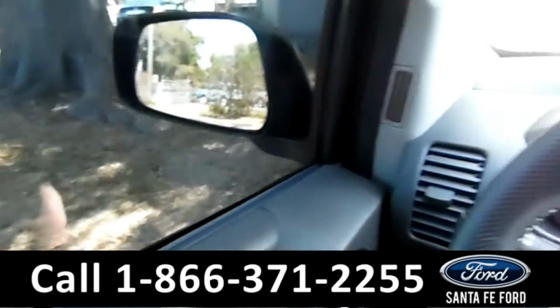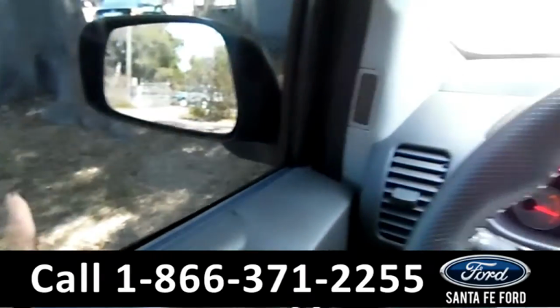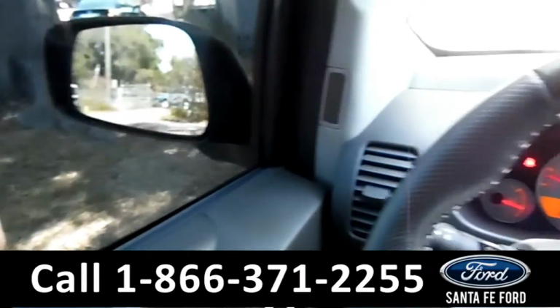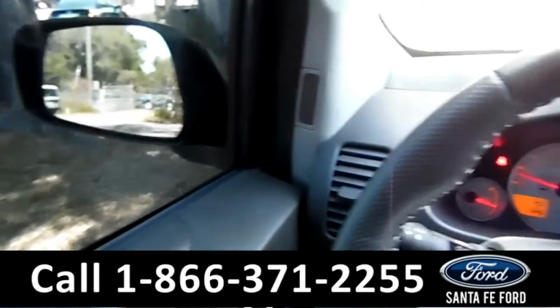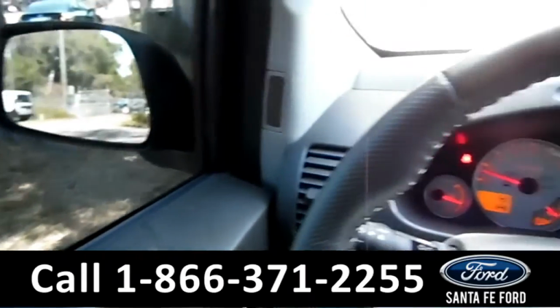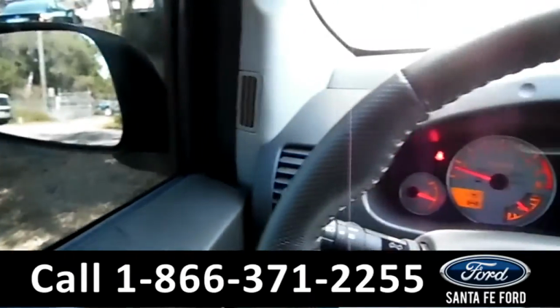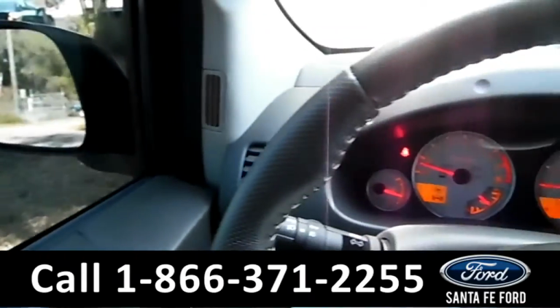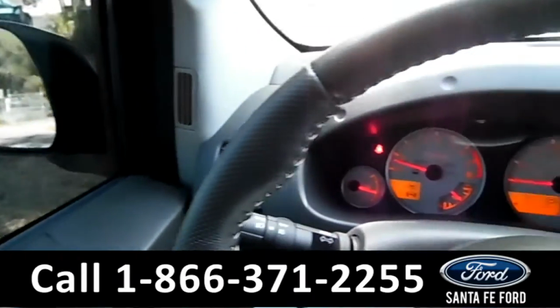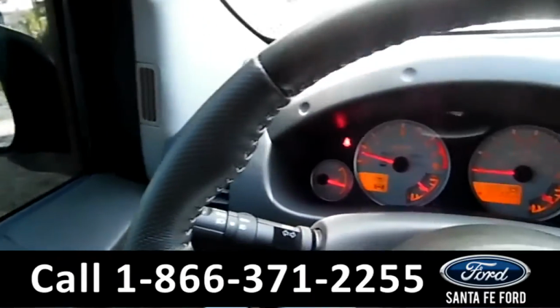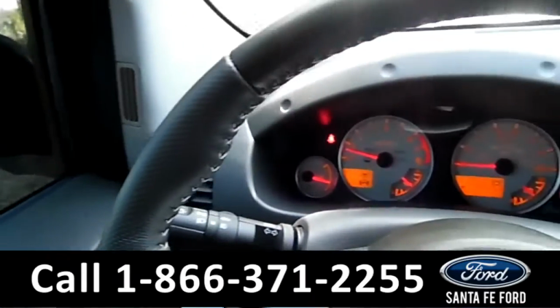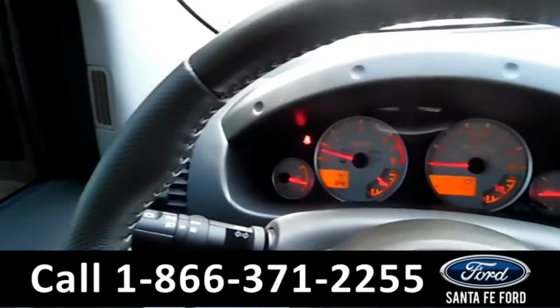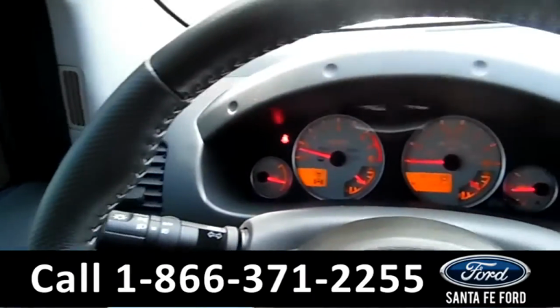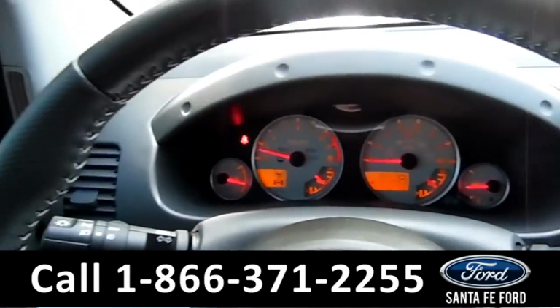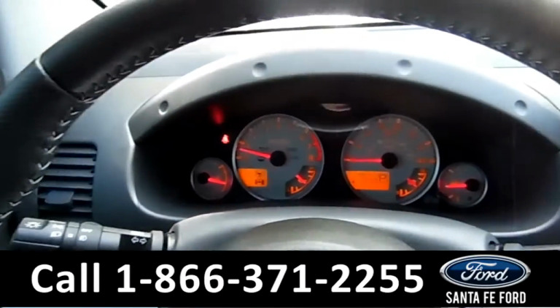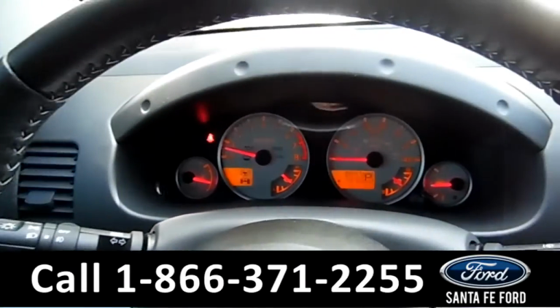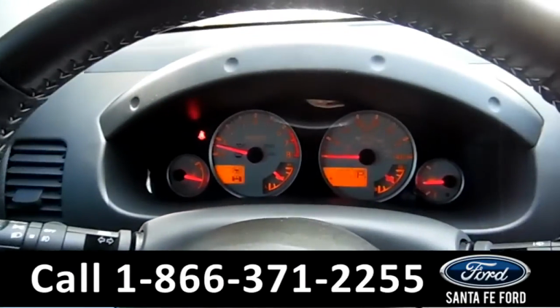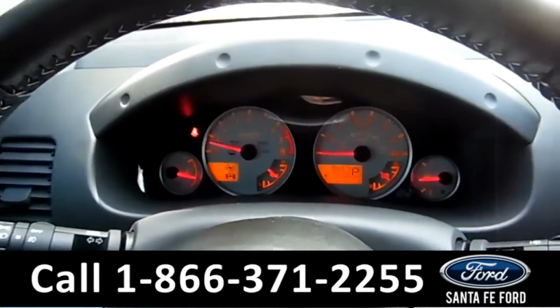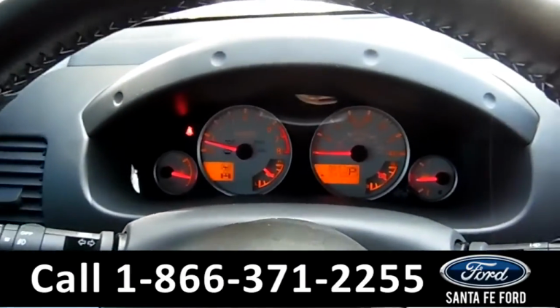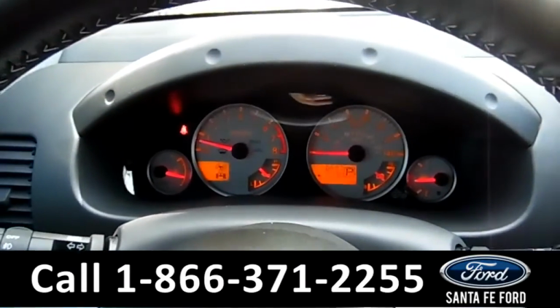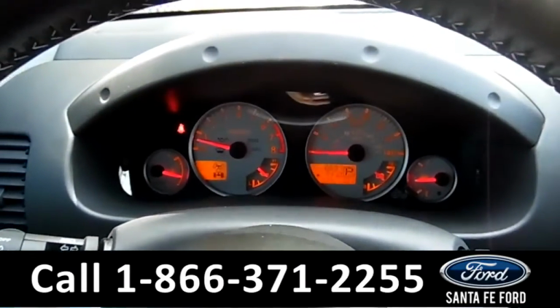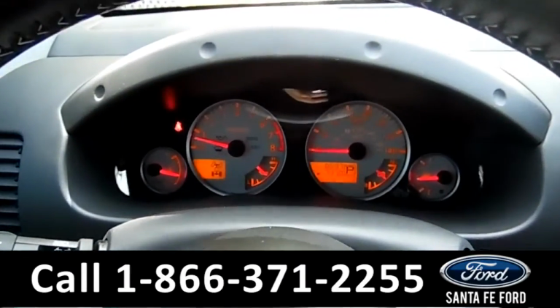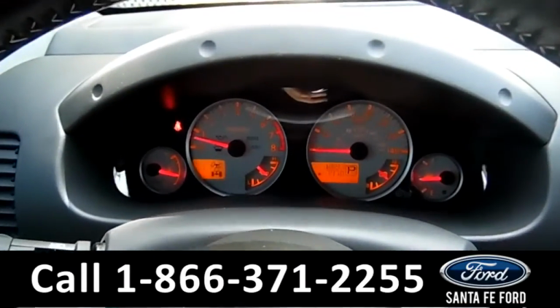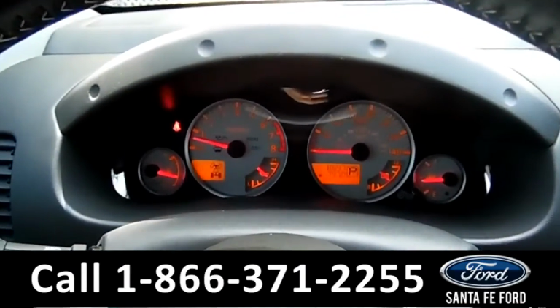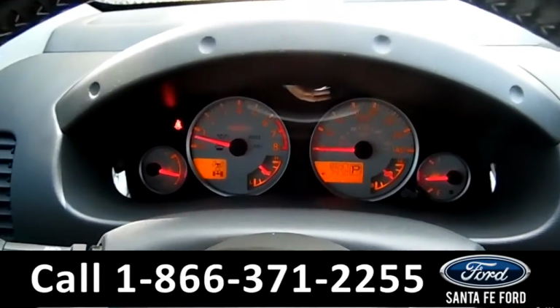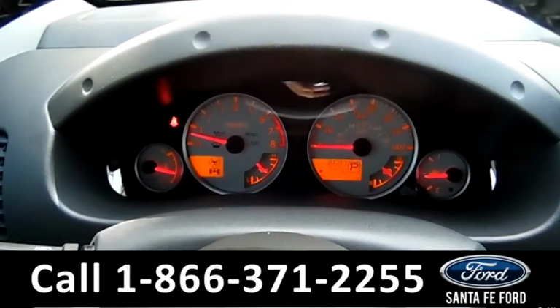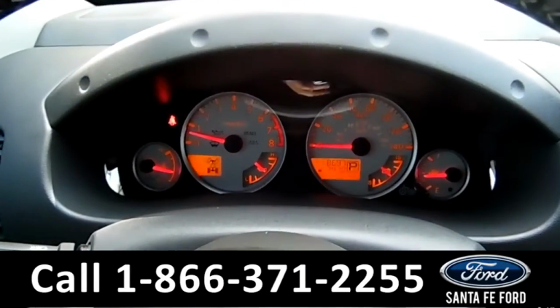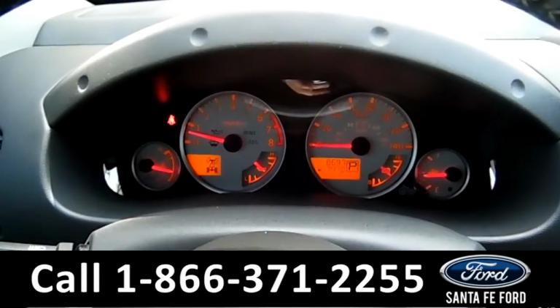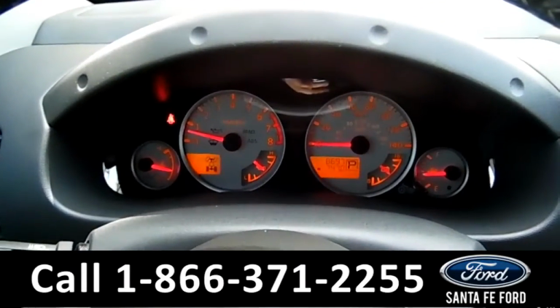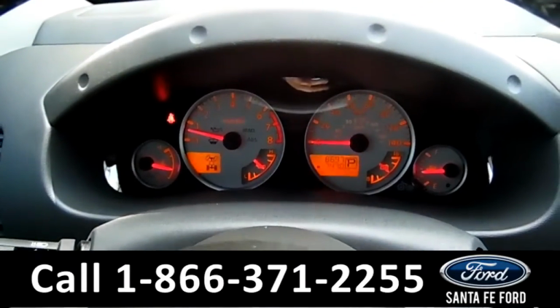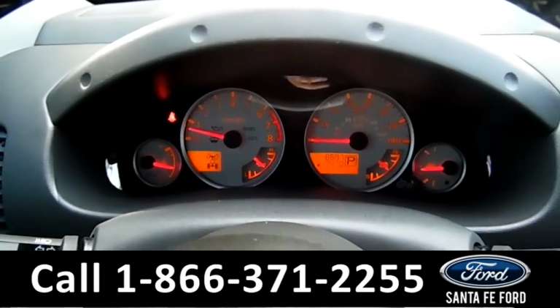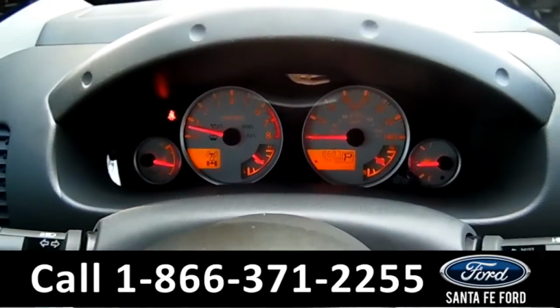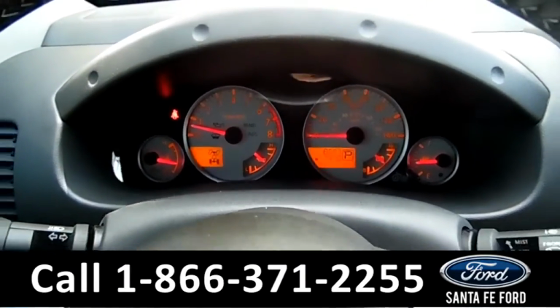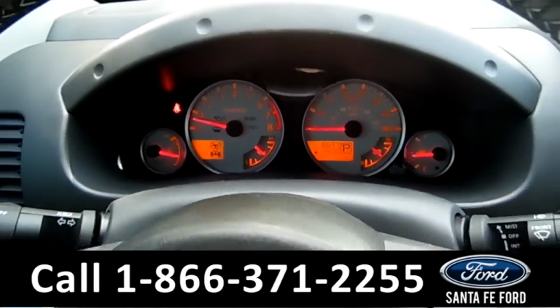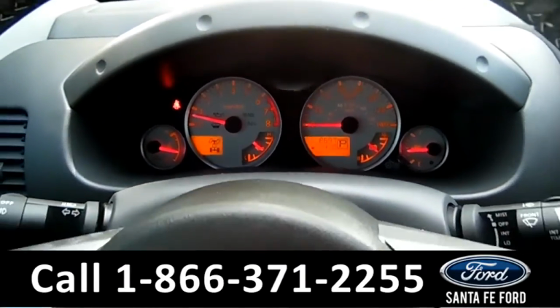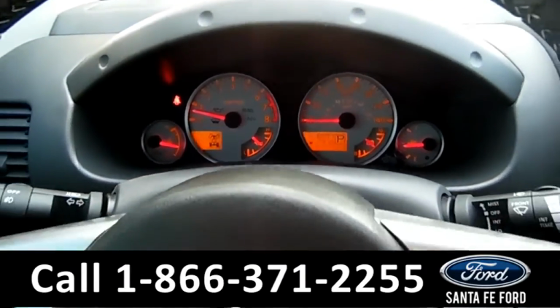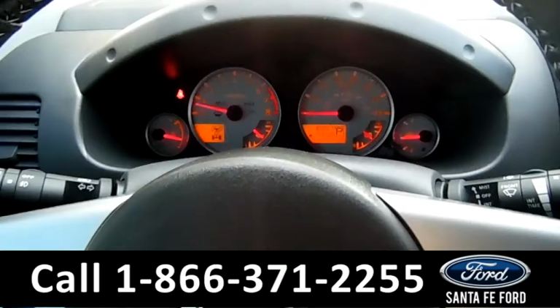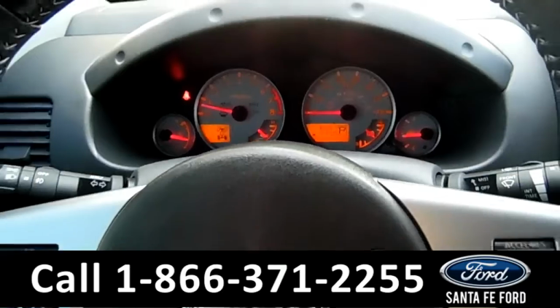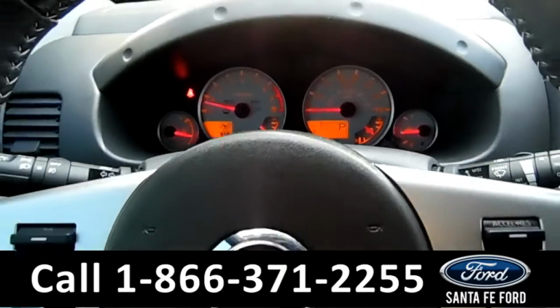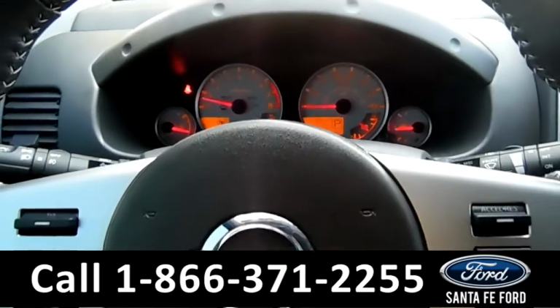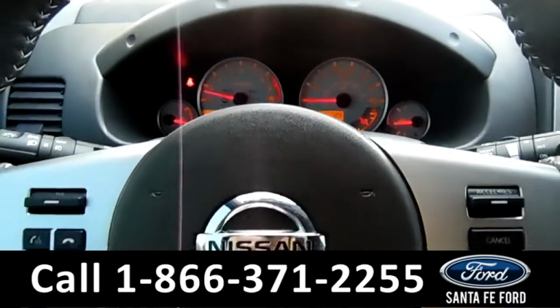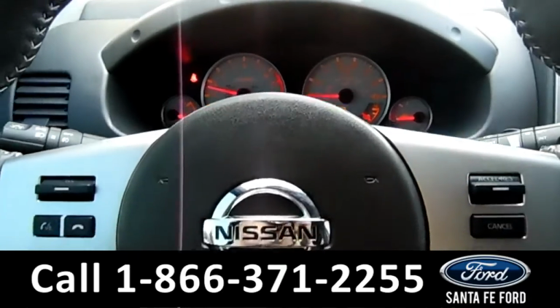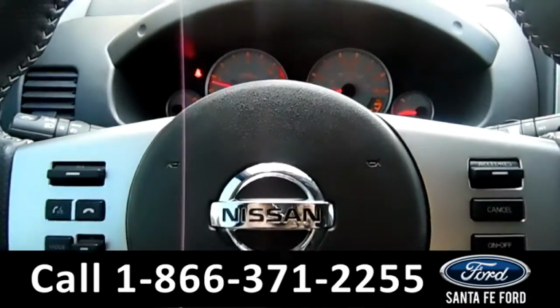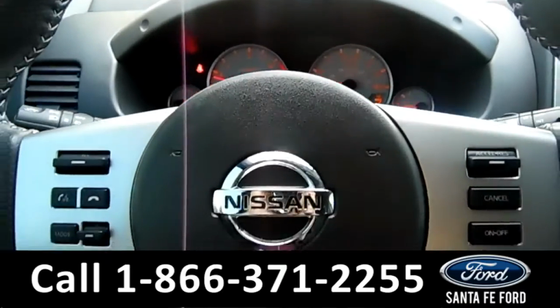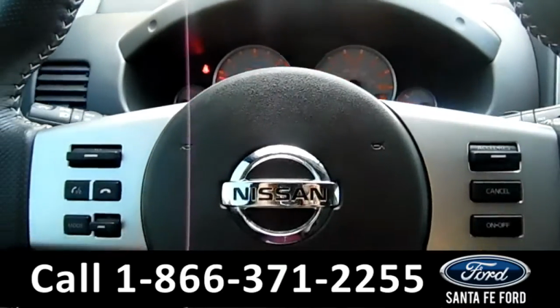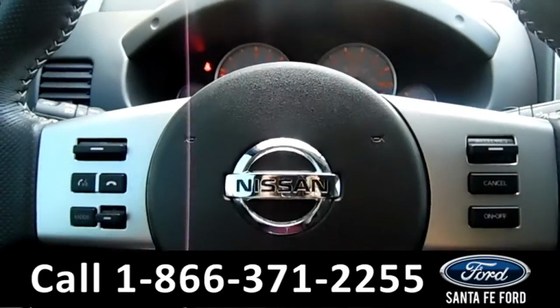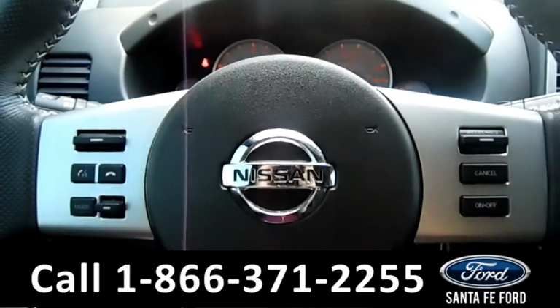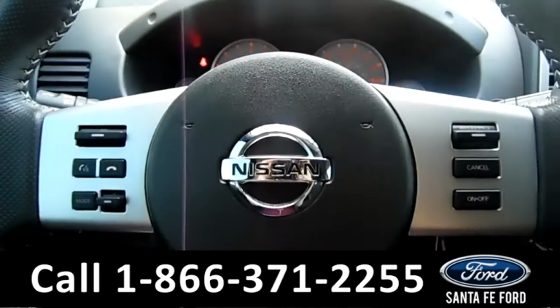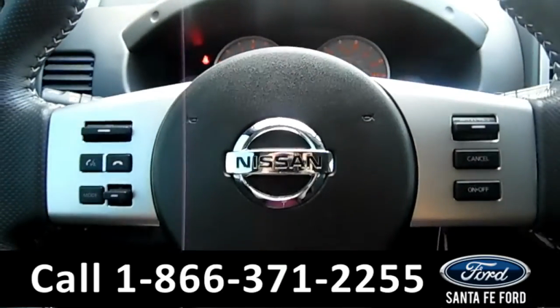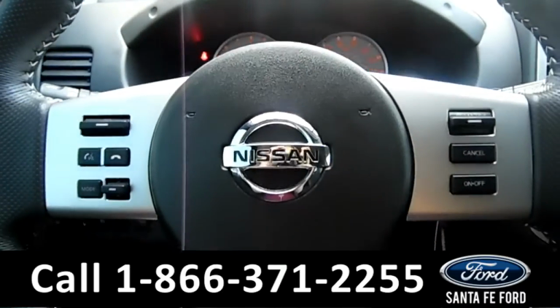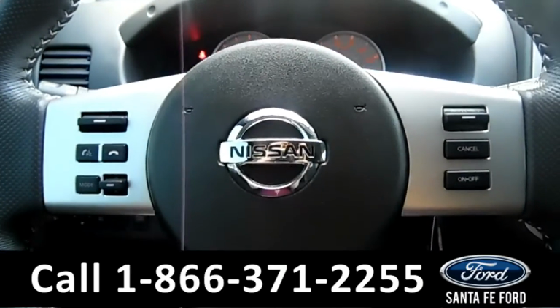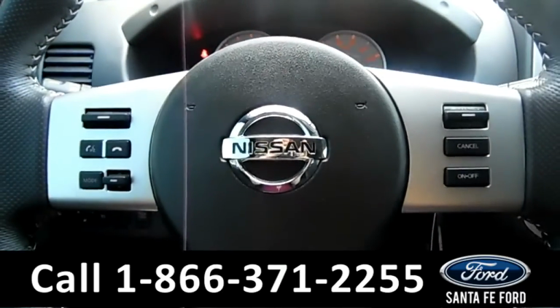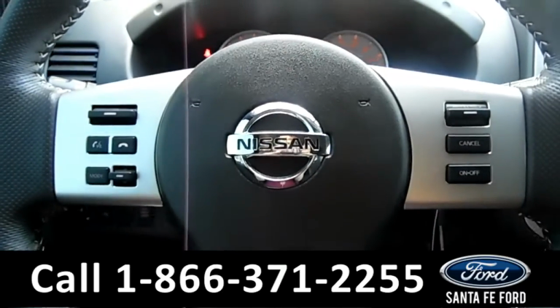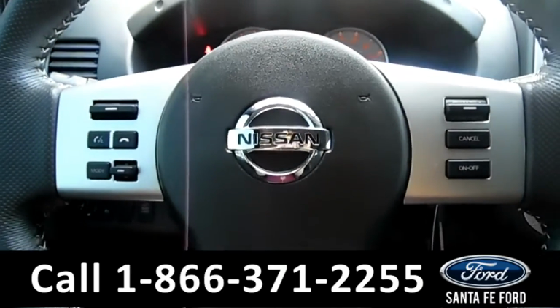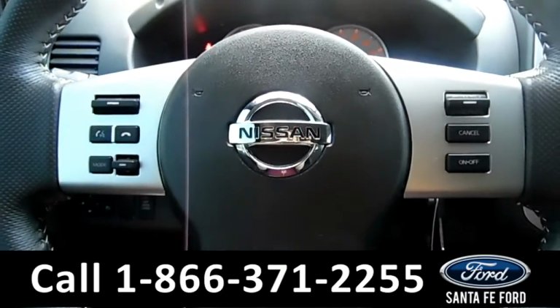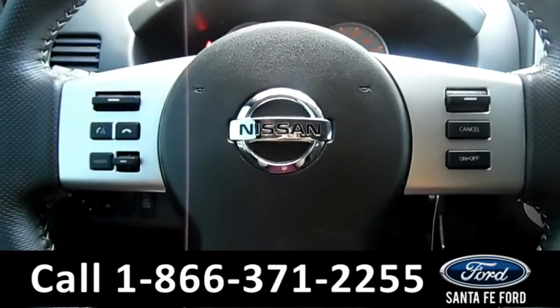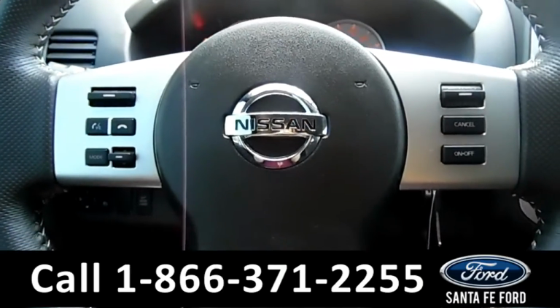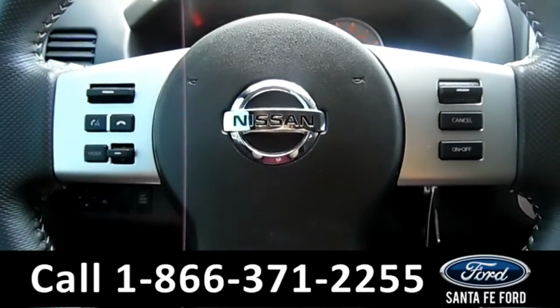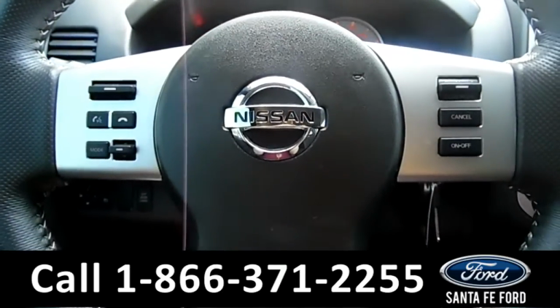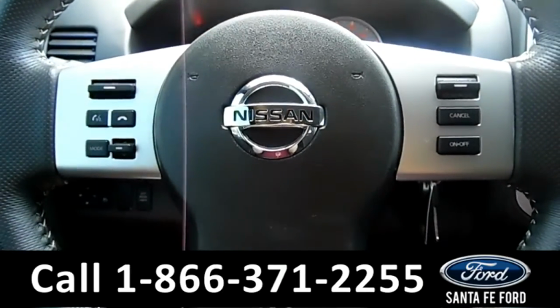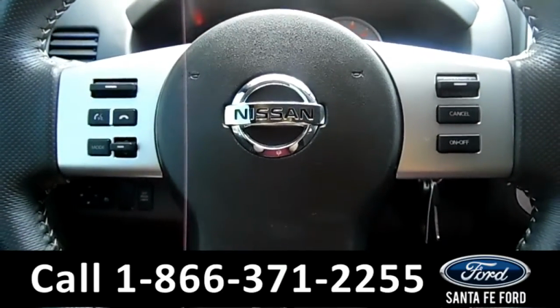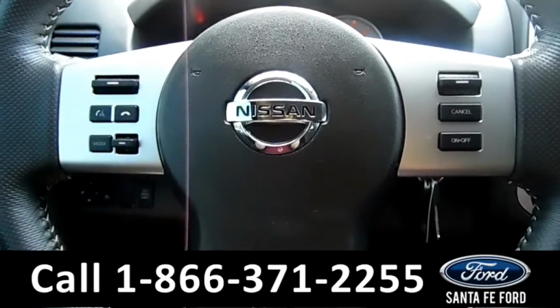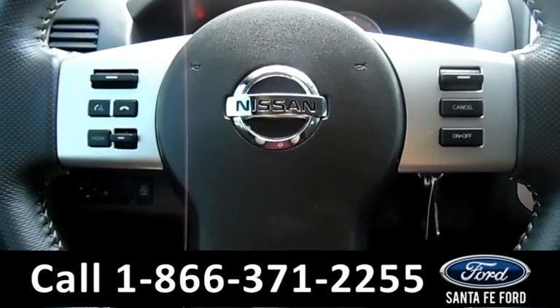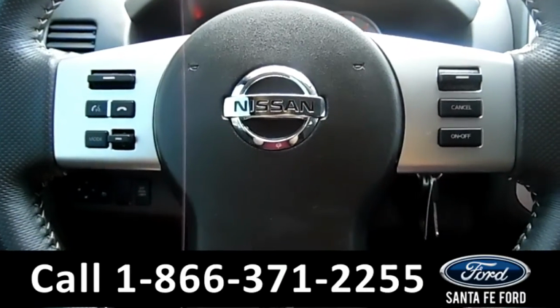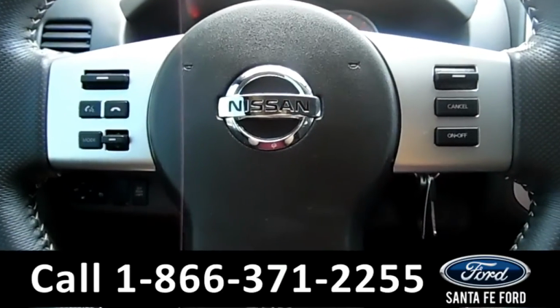Here's a quick look at the dash. The steering wheel has Bluetooth, media, and cruise controls.